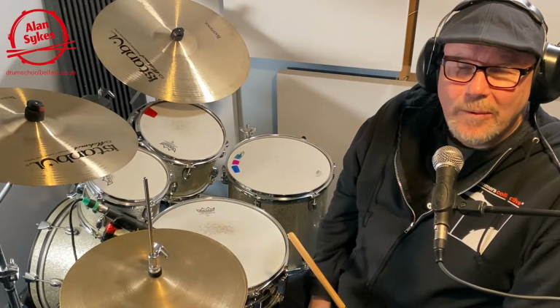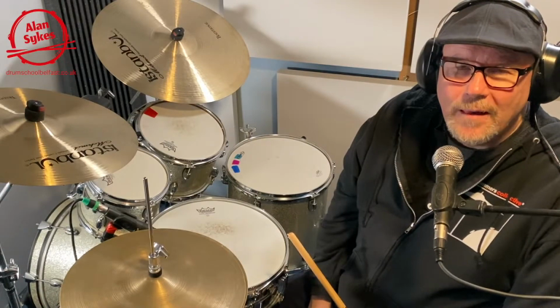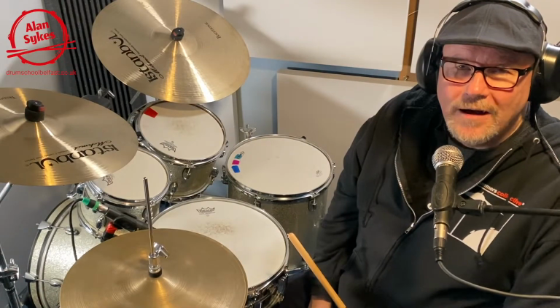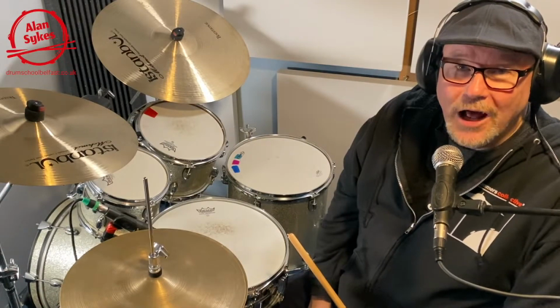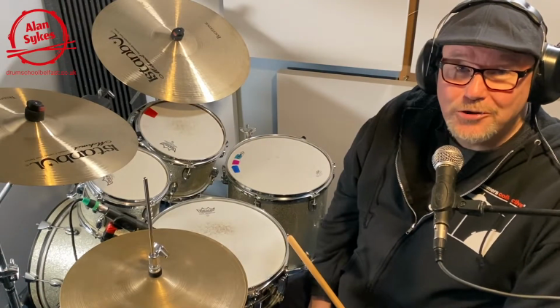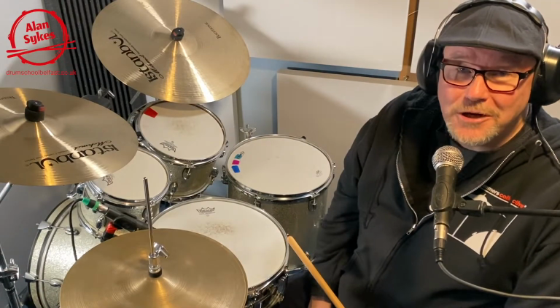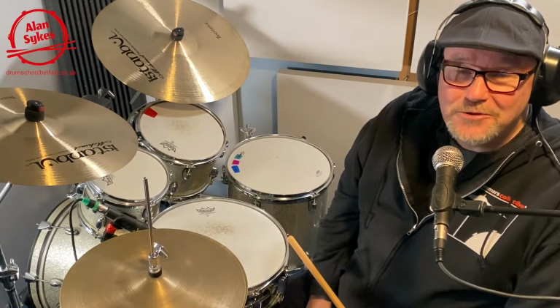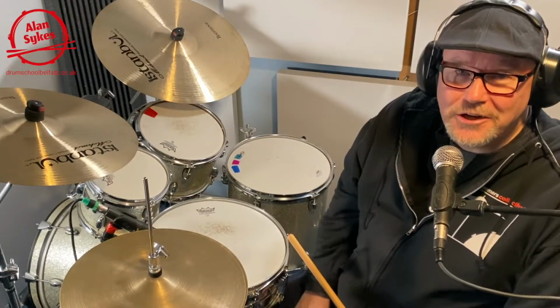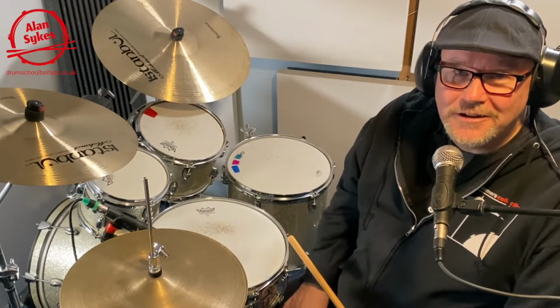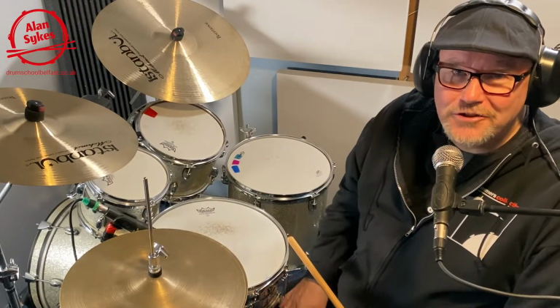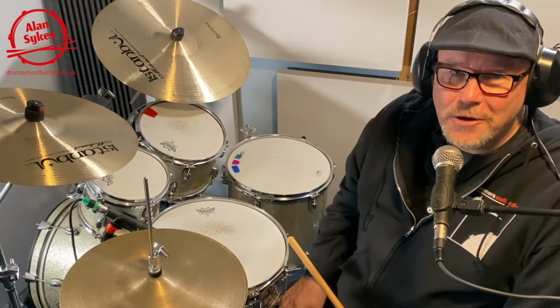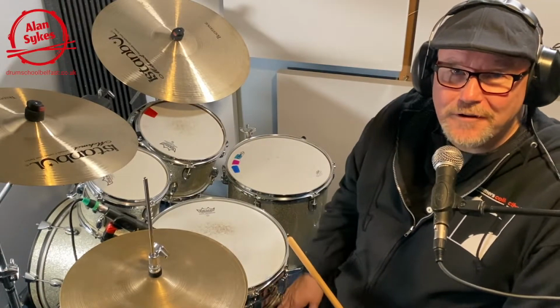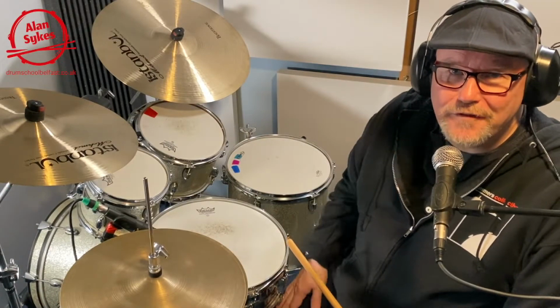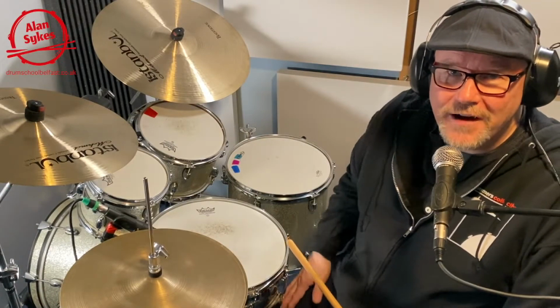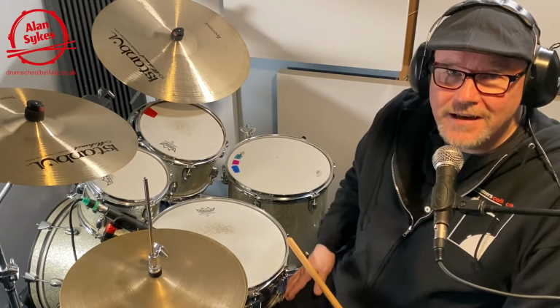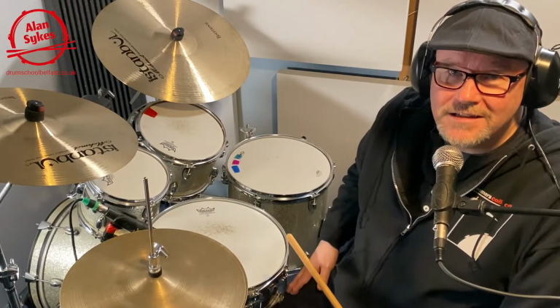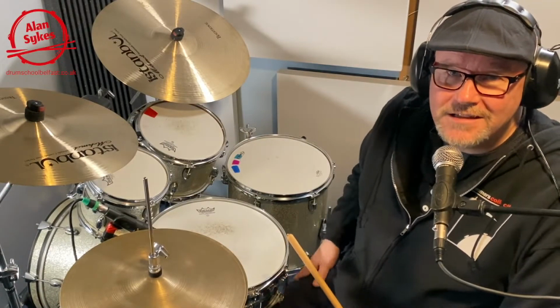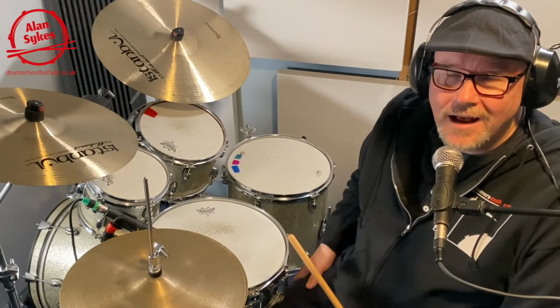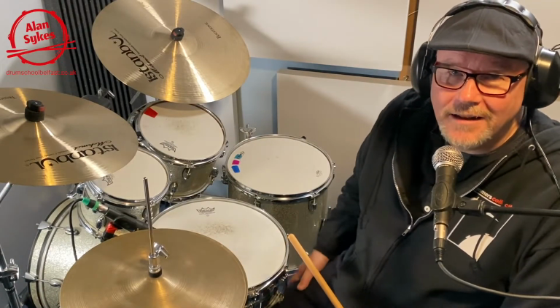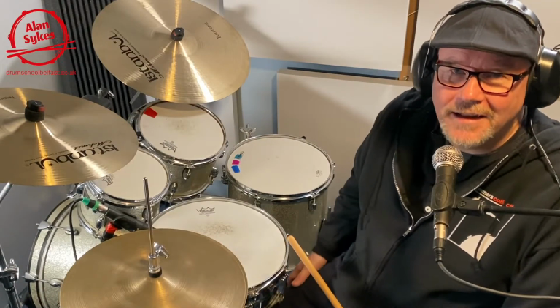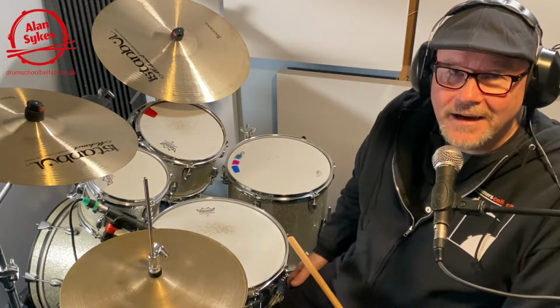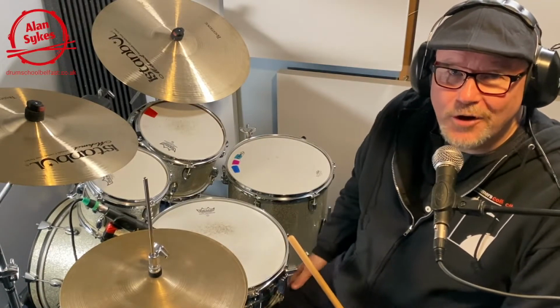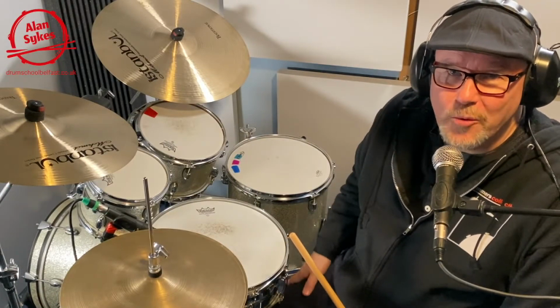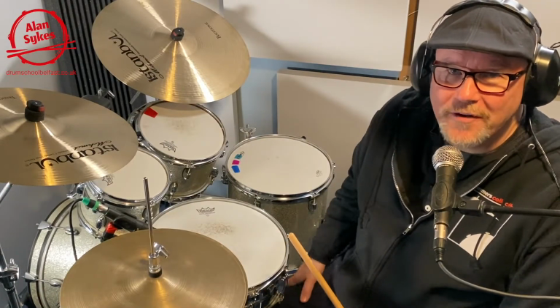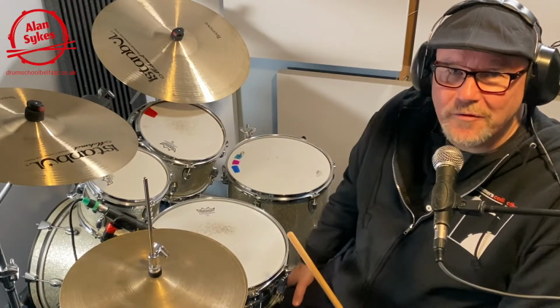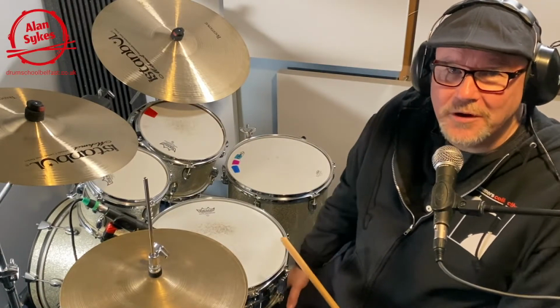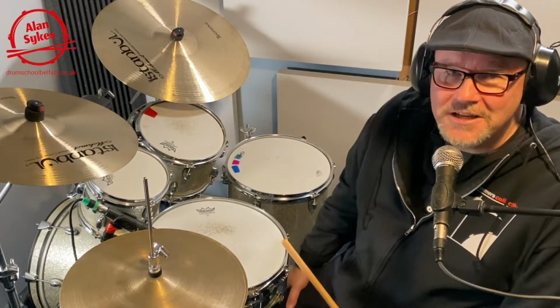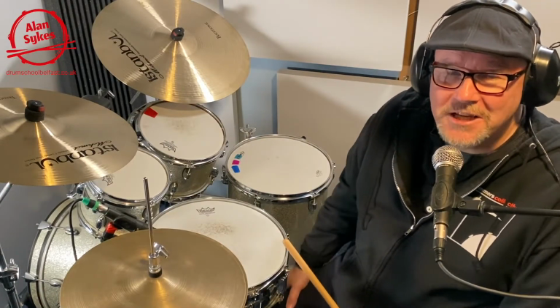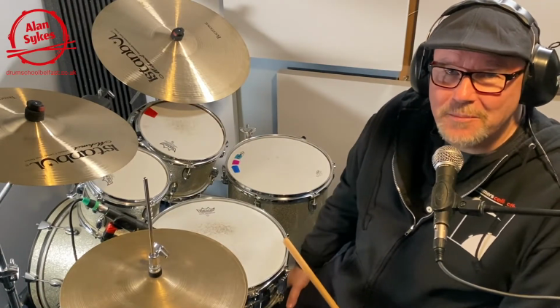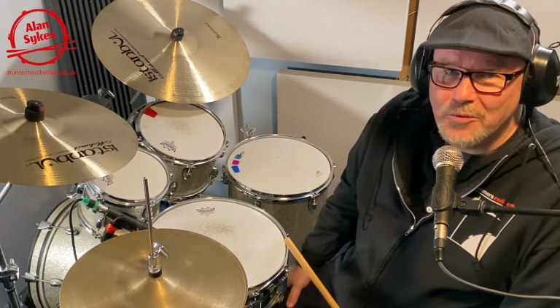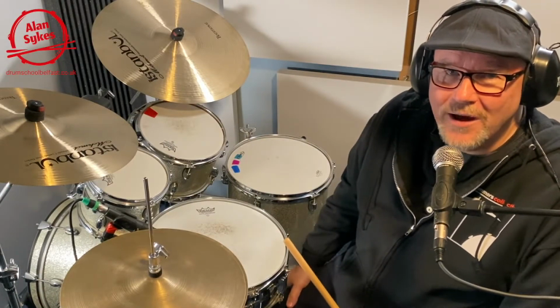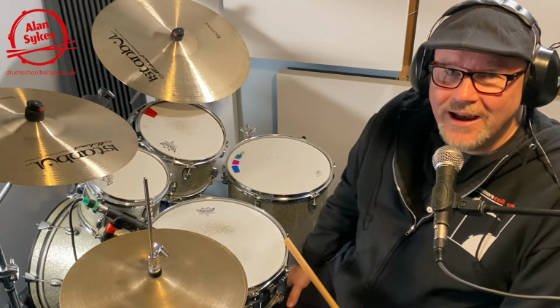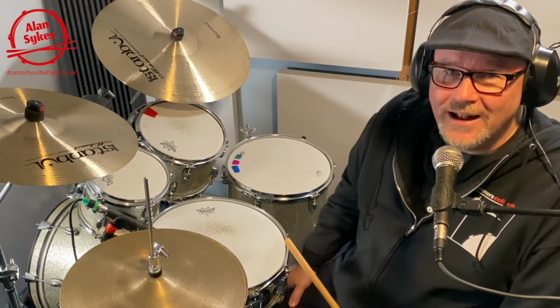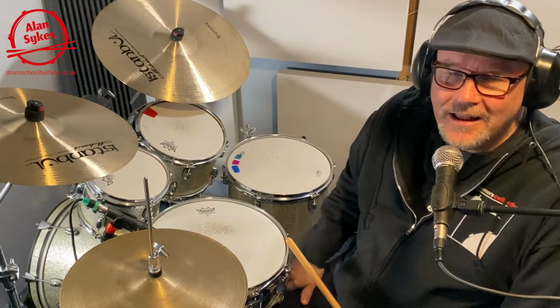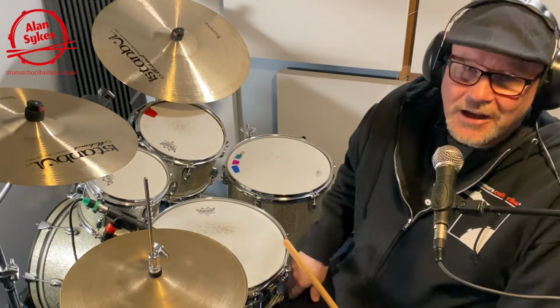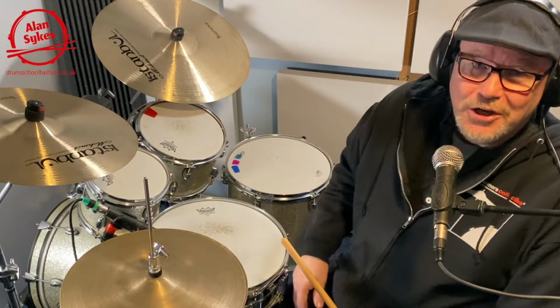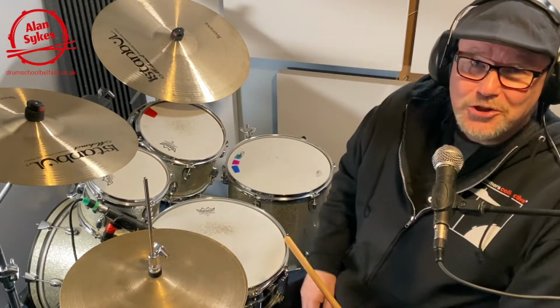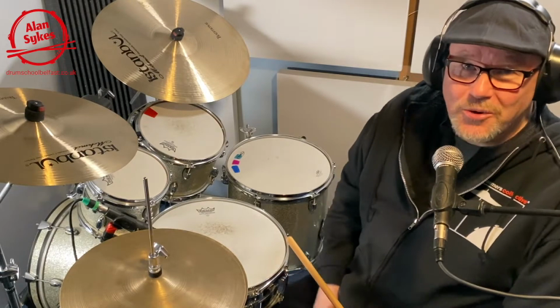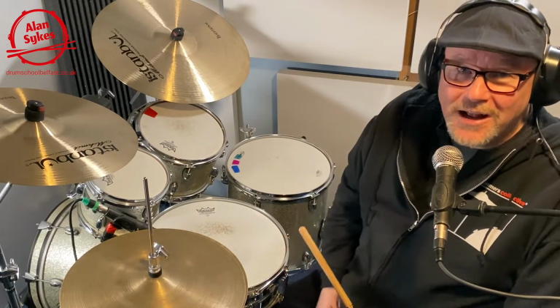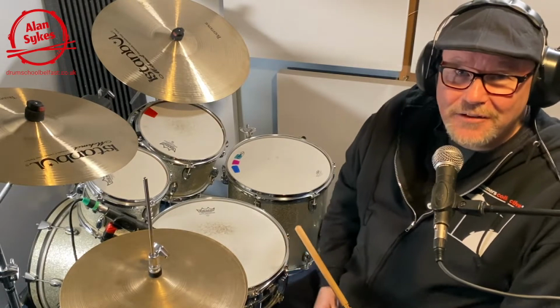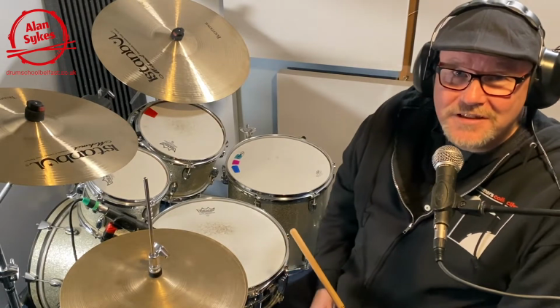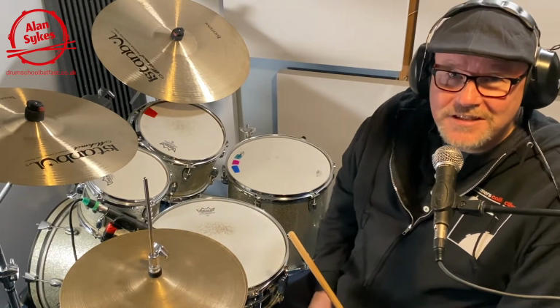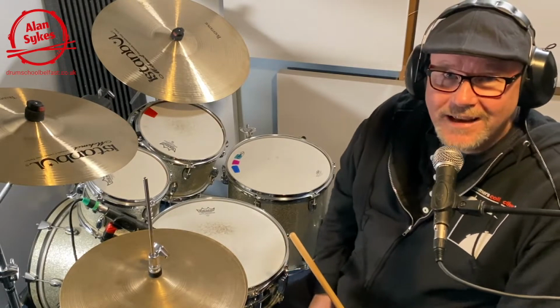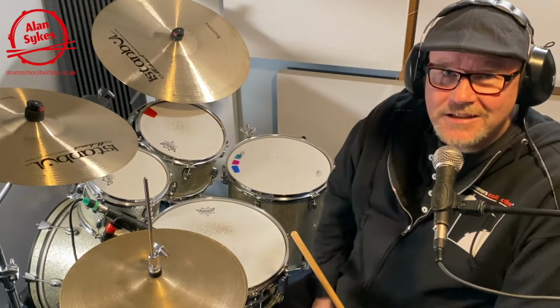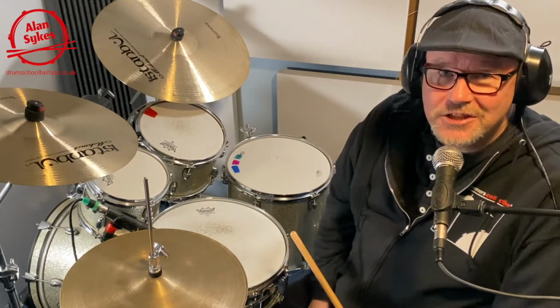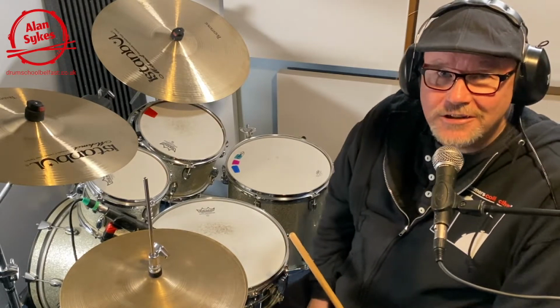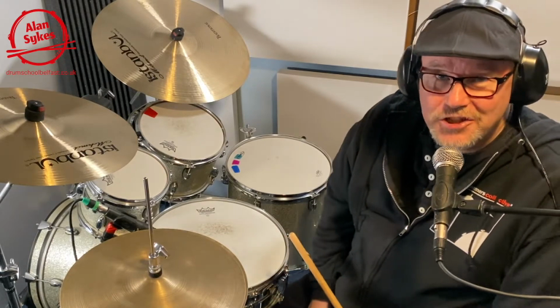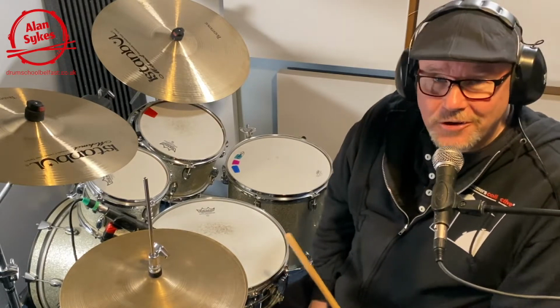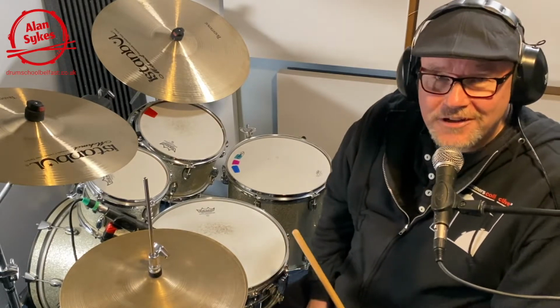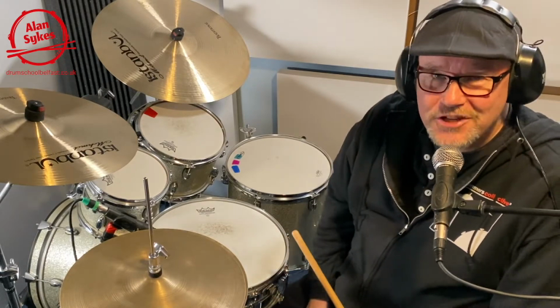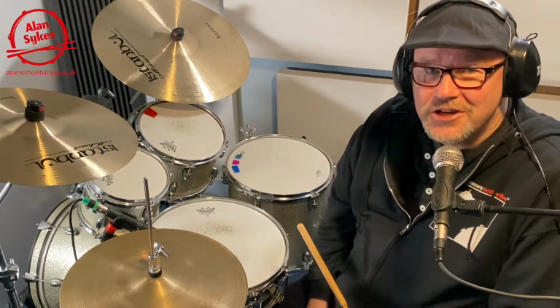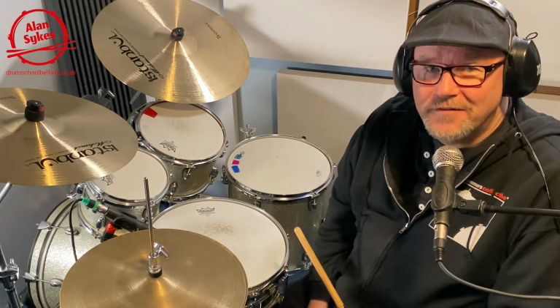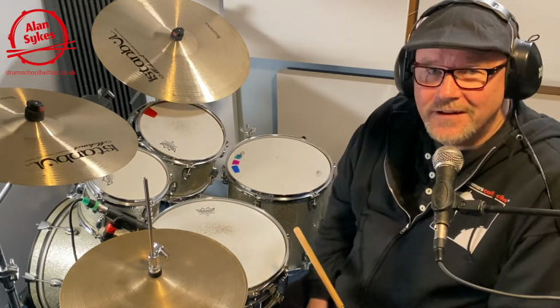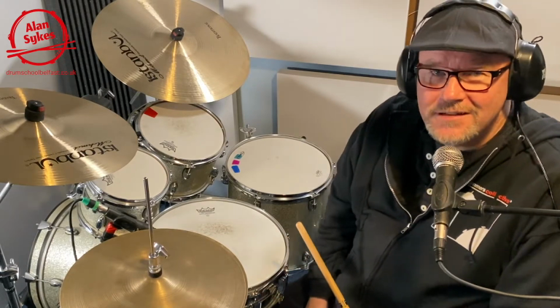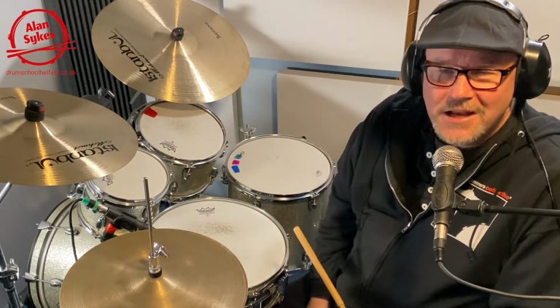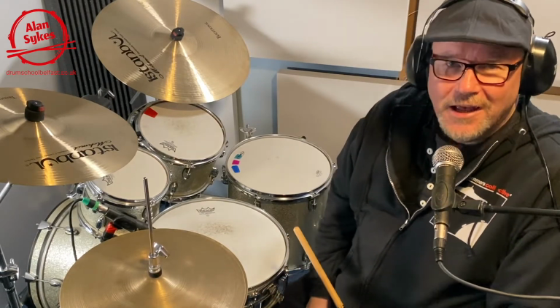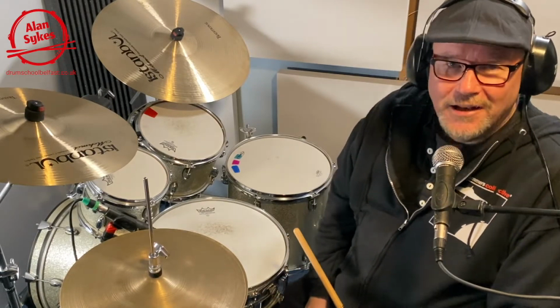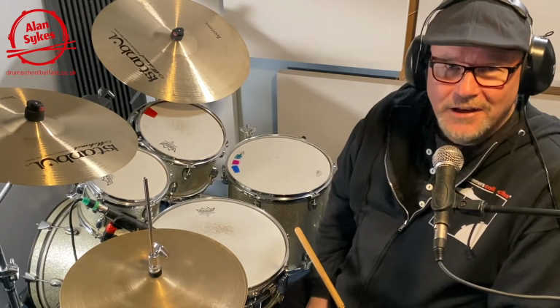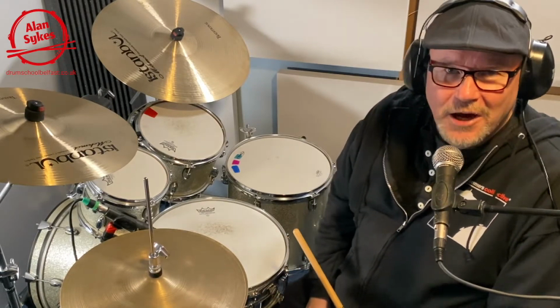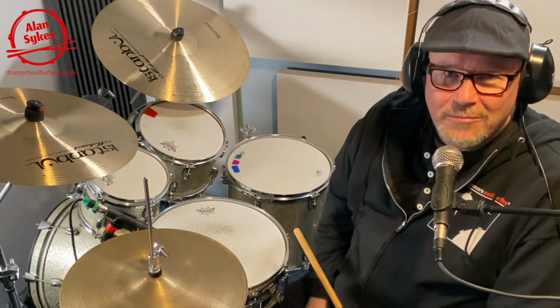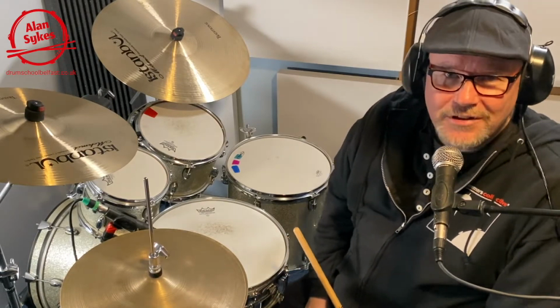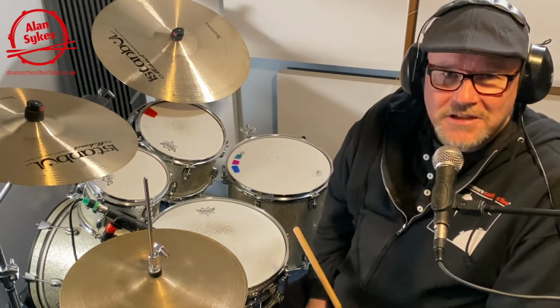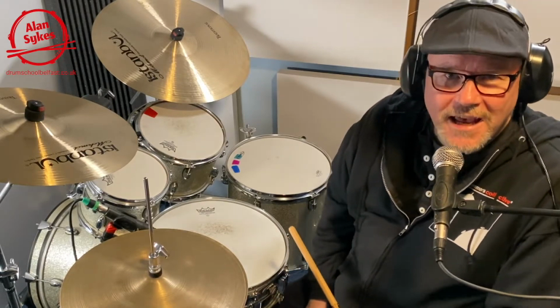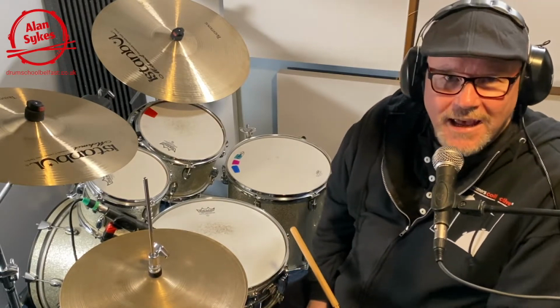Hello Drum School and Drummer friends, it's Alan here, hope everybody is keeping well. 12 Essential Short Shuffles number 10.